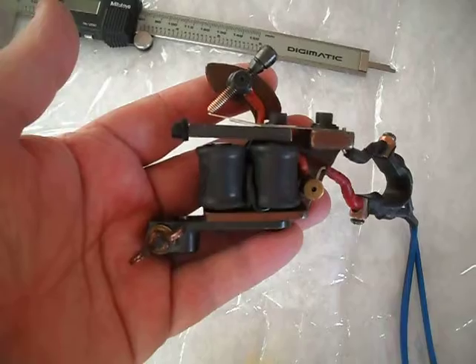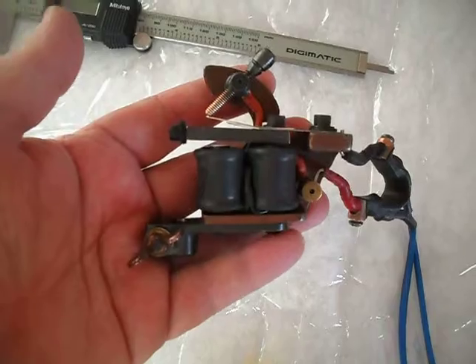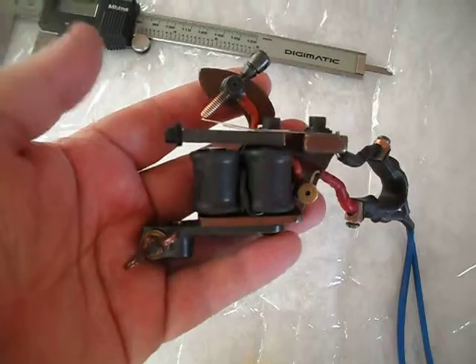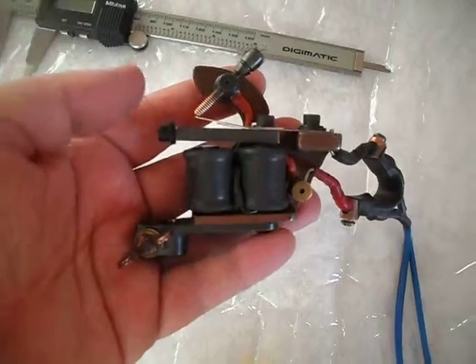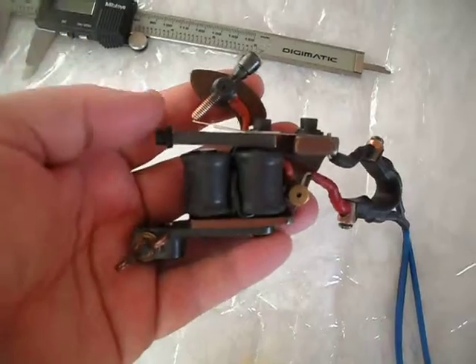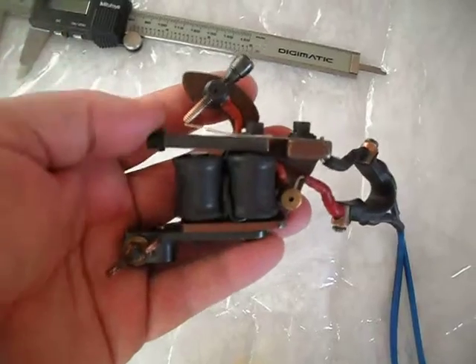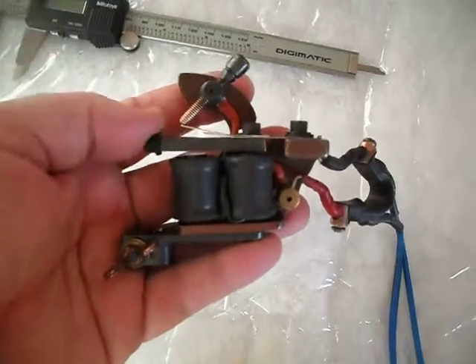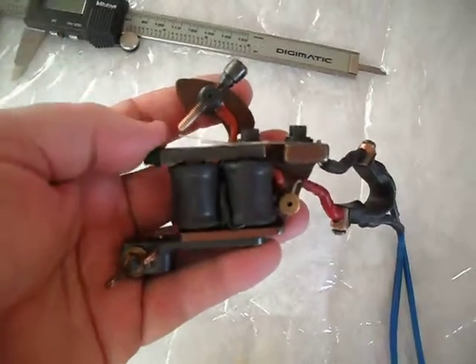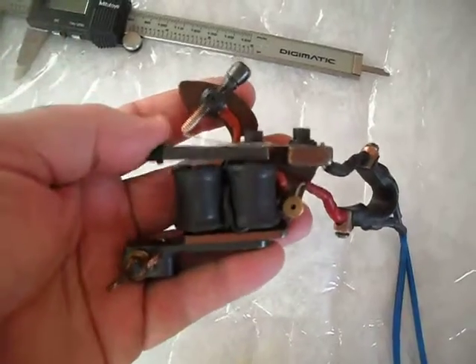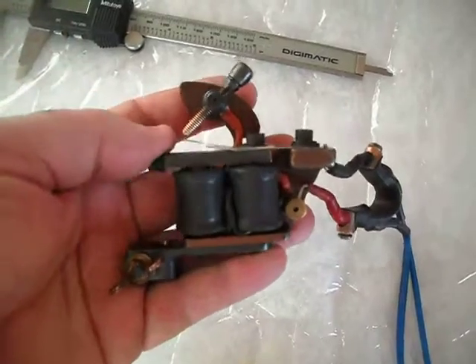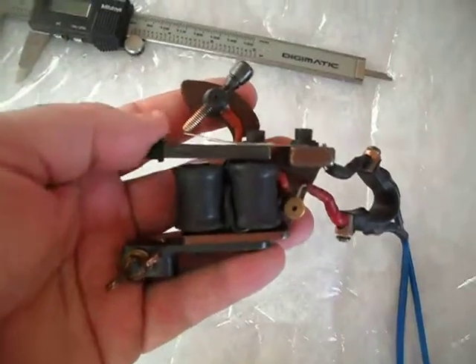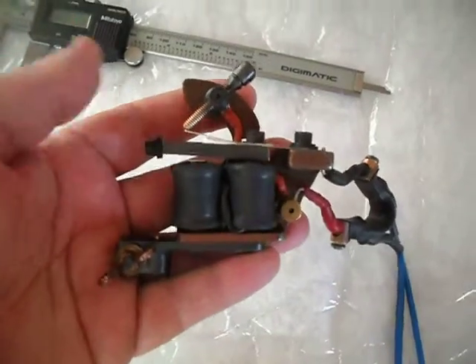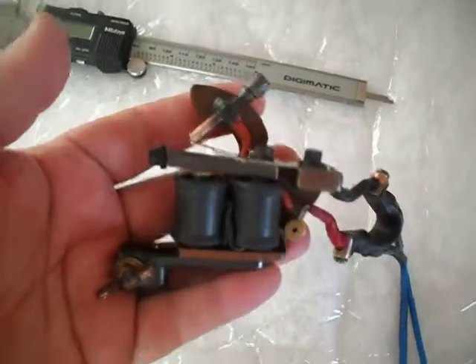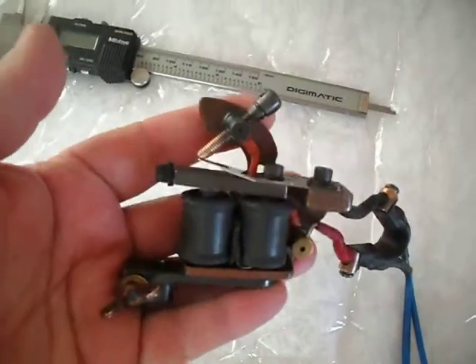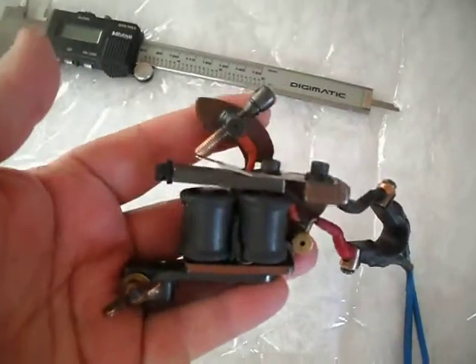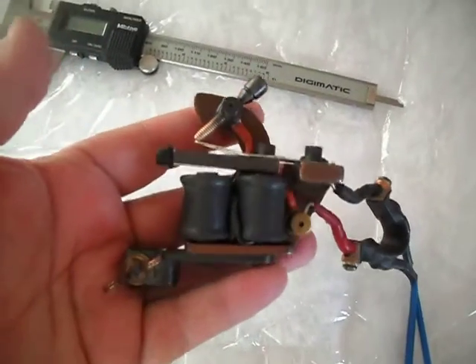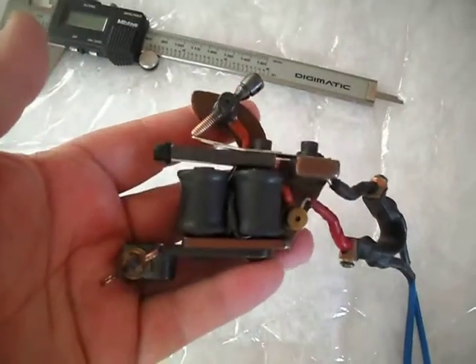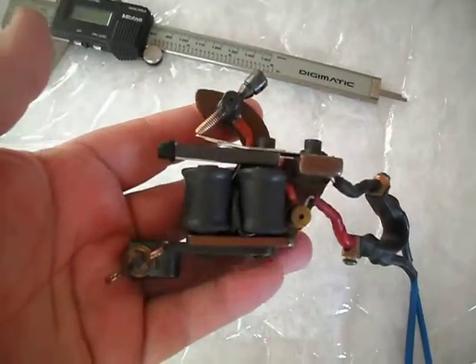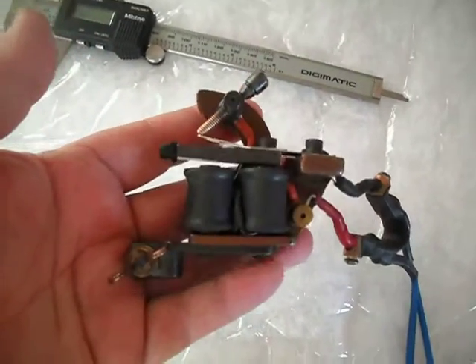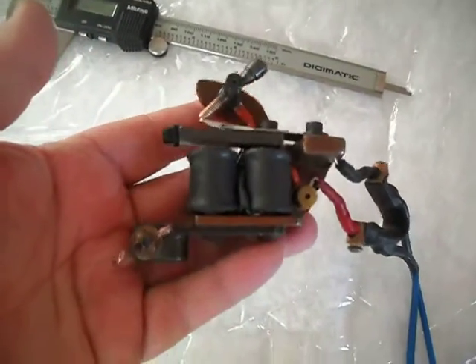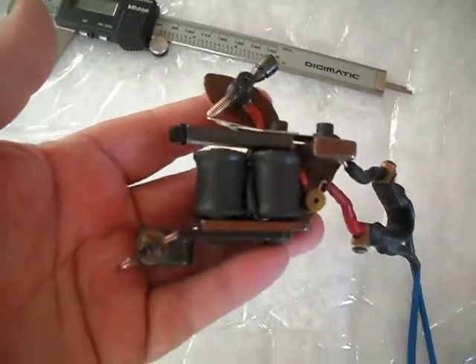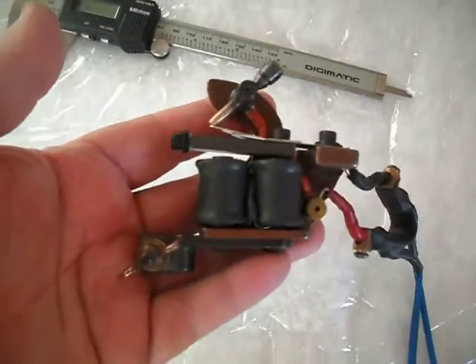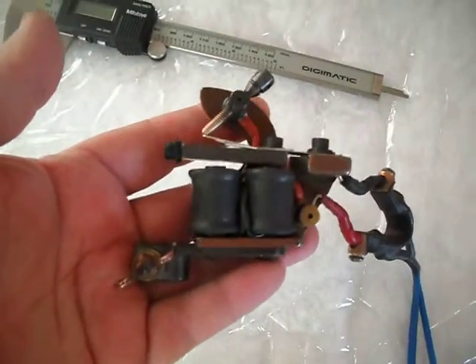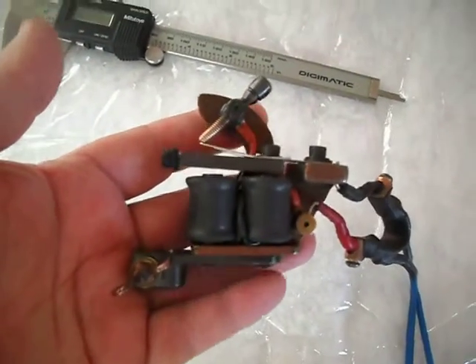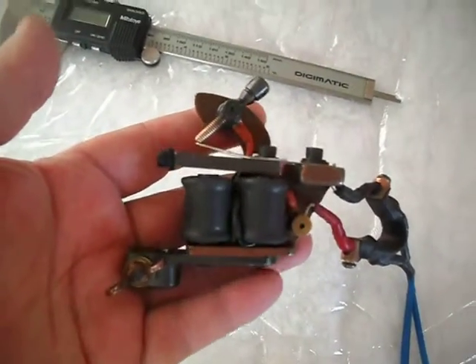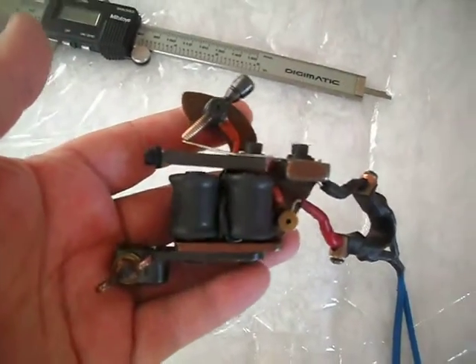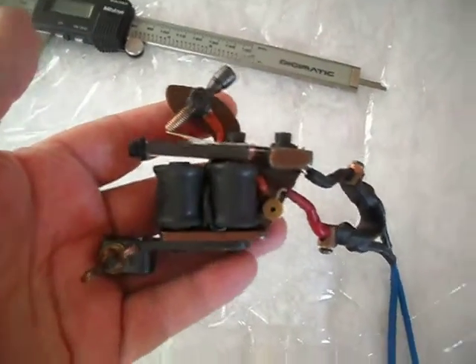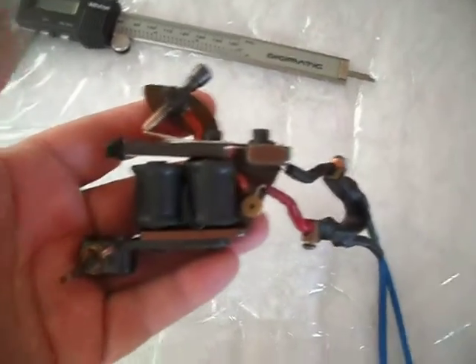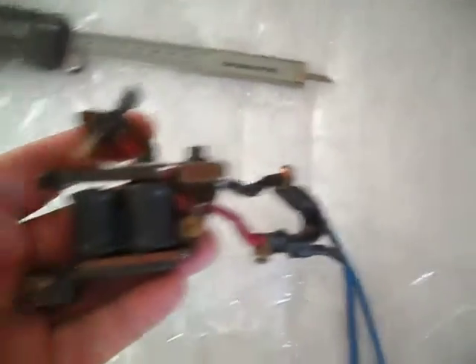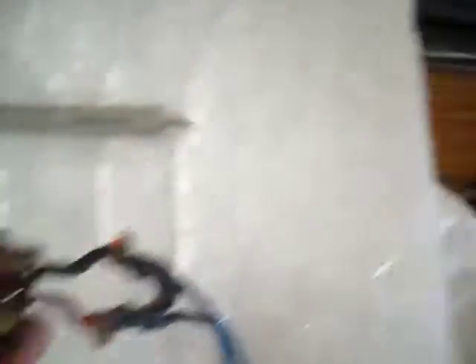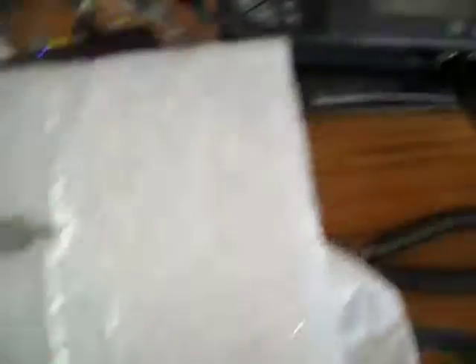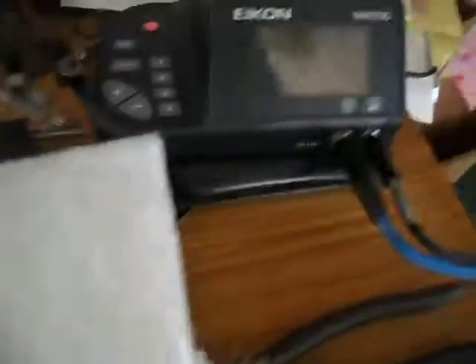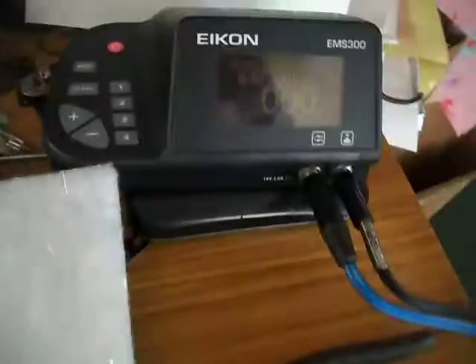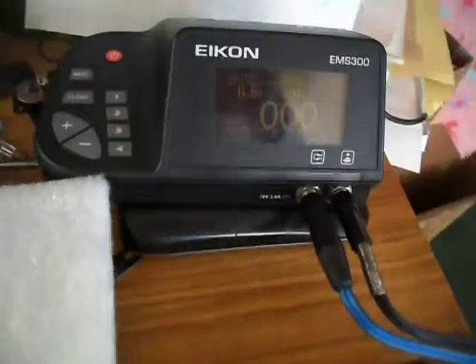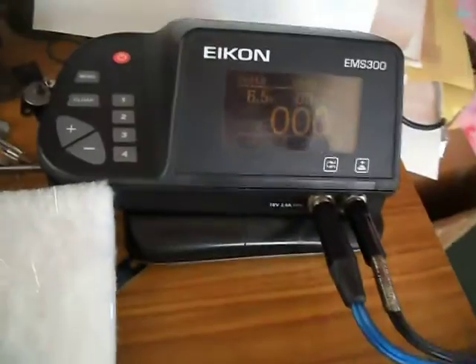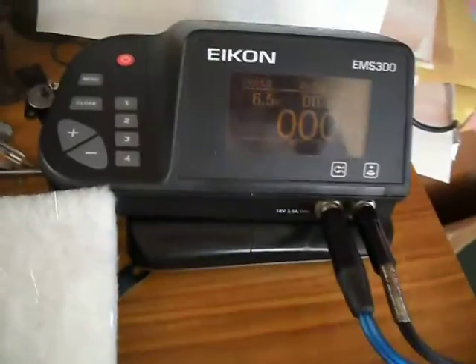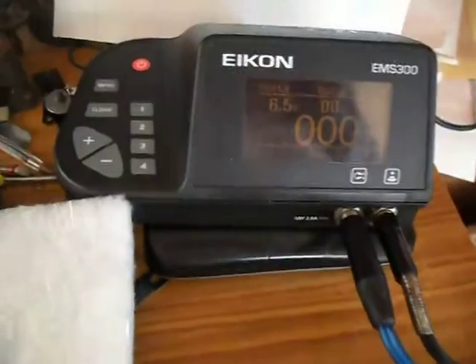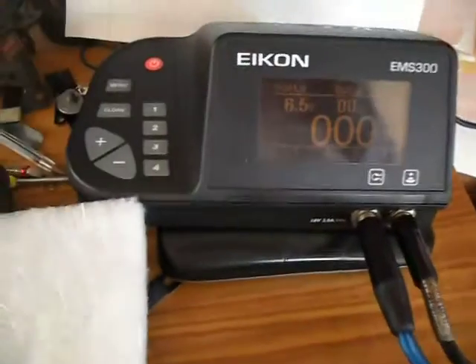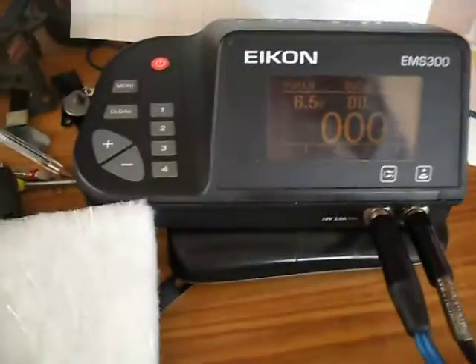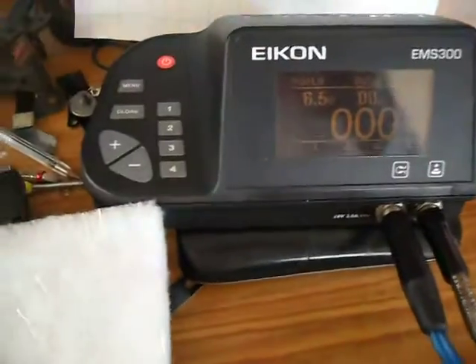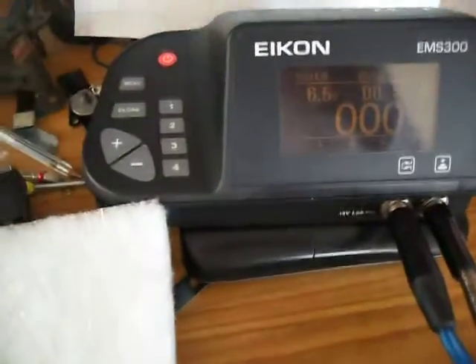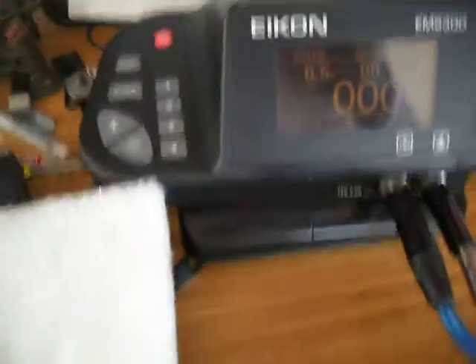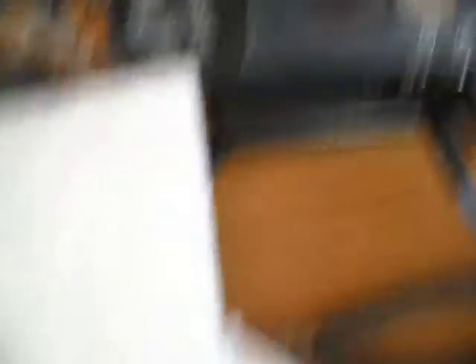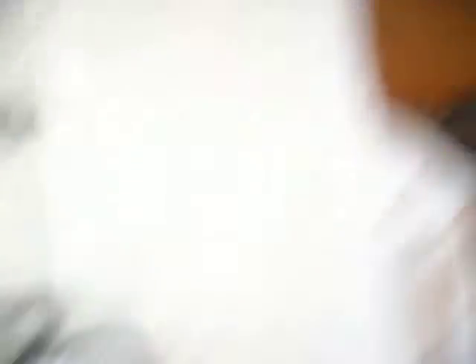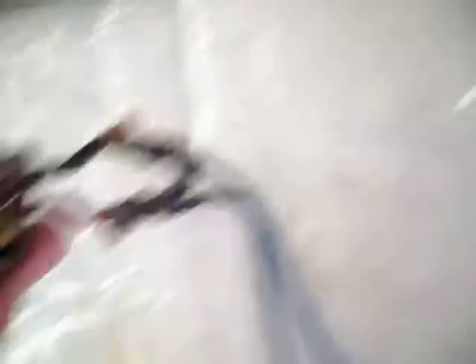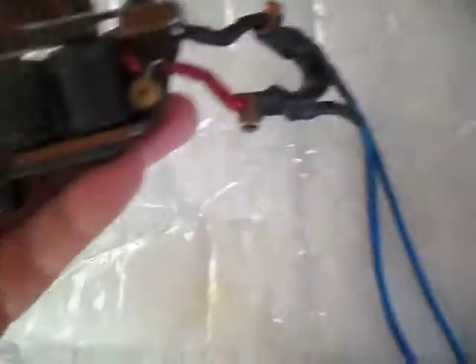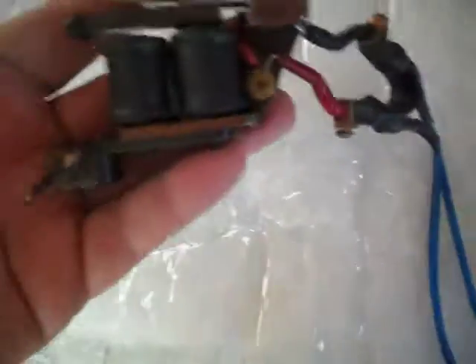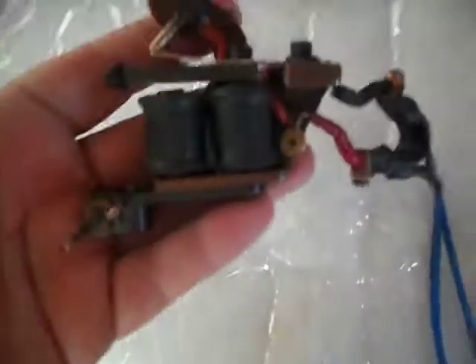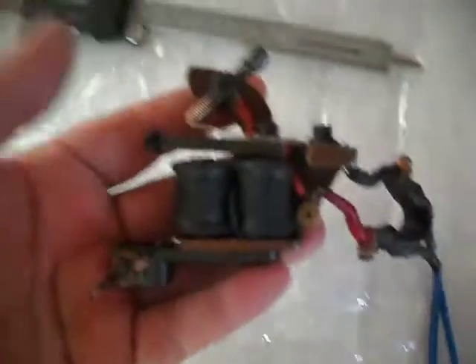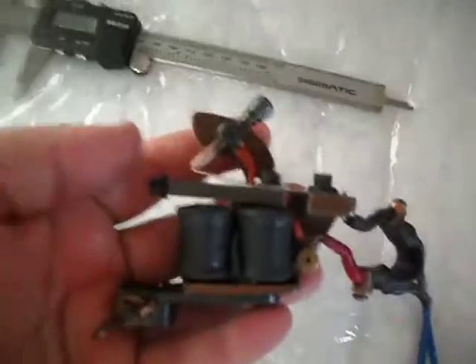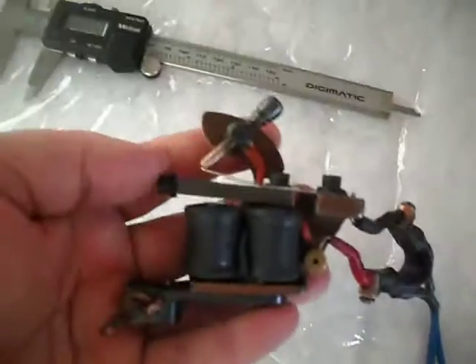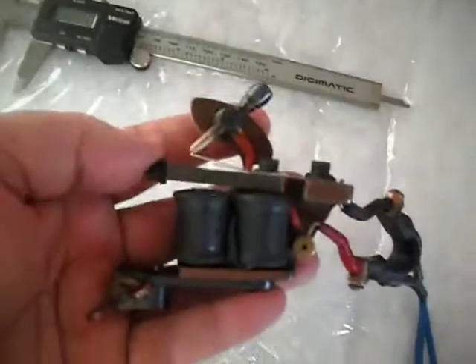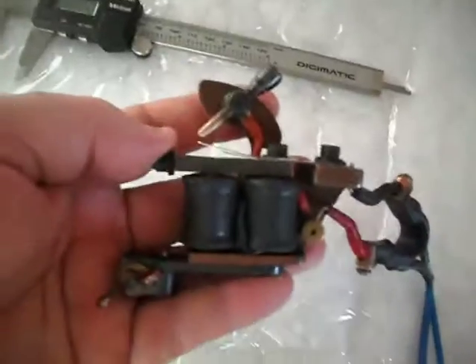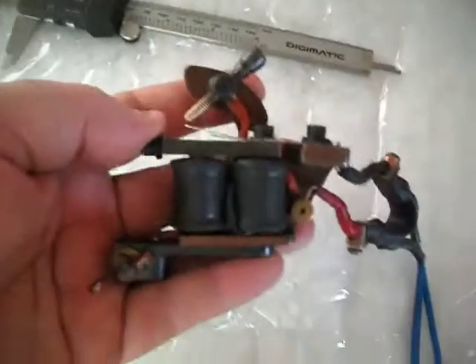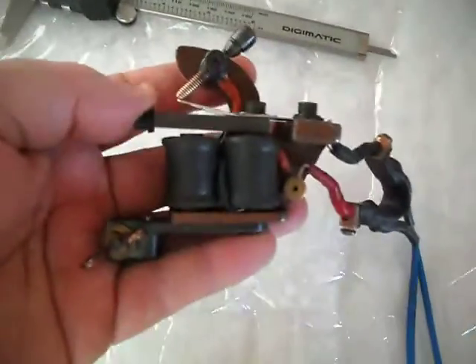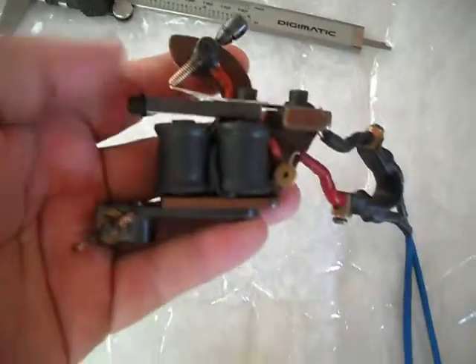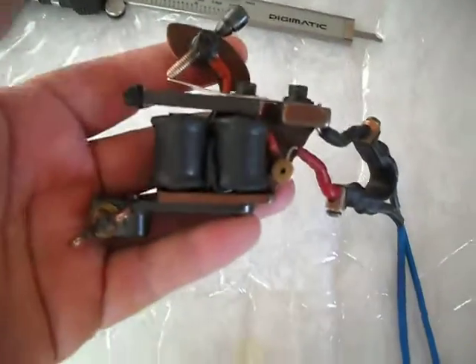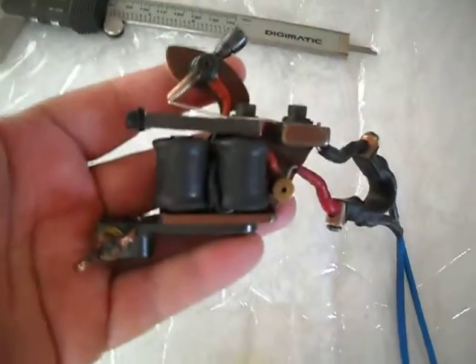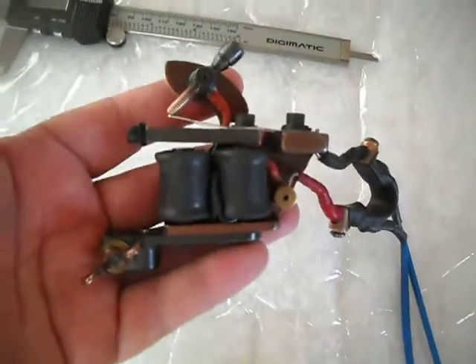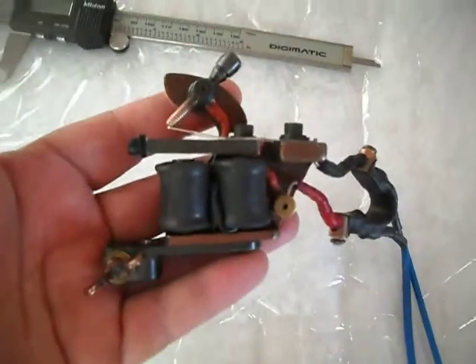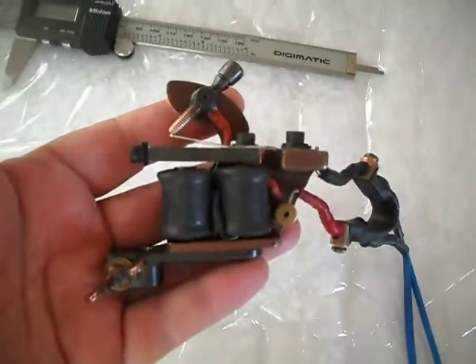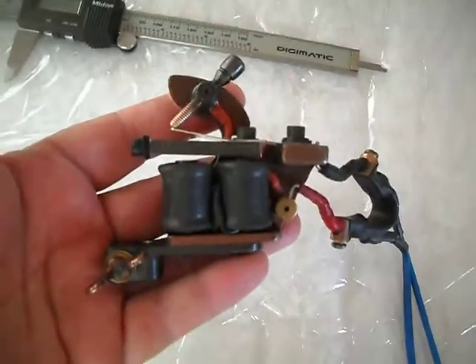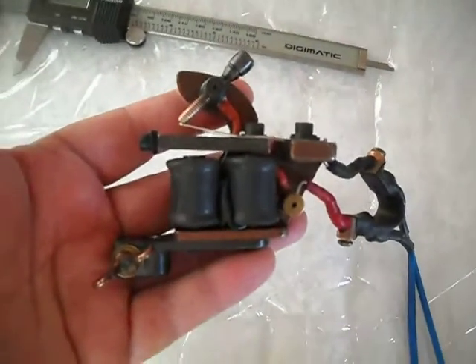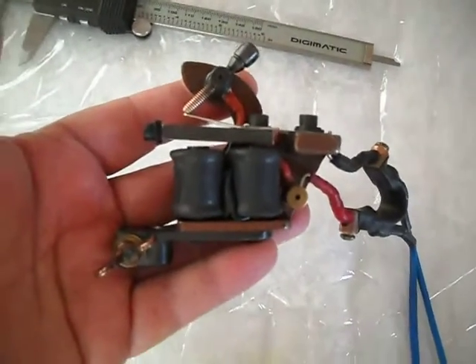Hi Matt, it's Paul. I'll just get a quick video to make your Weber roaster running. 6.5 volts — I'm not in my usual place, decorating, so I'll make a quick video.